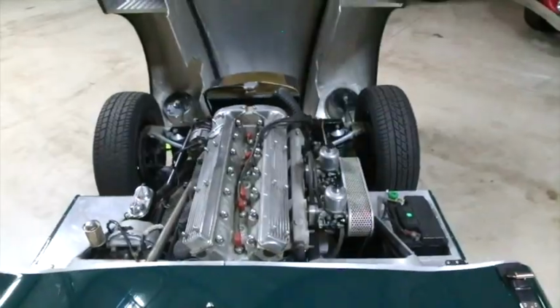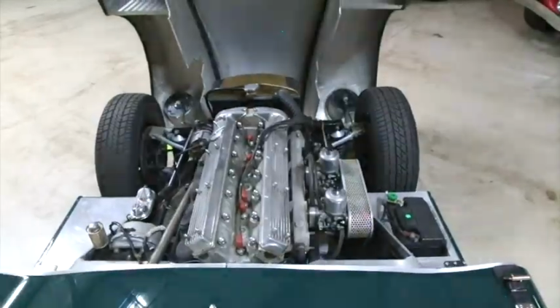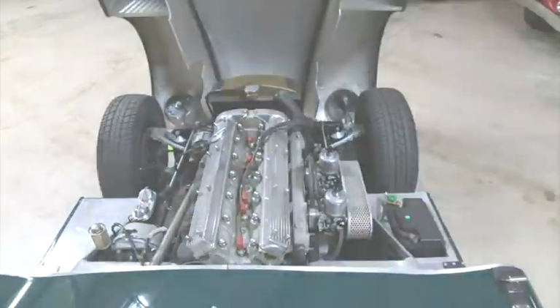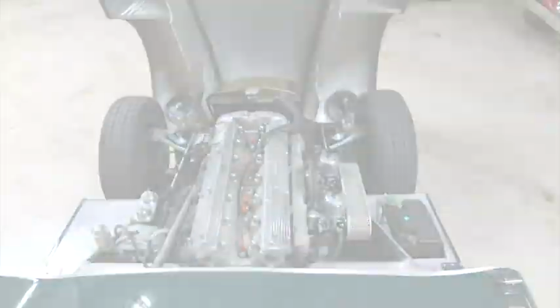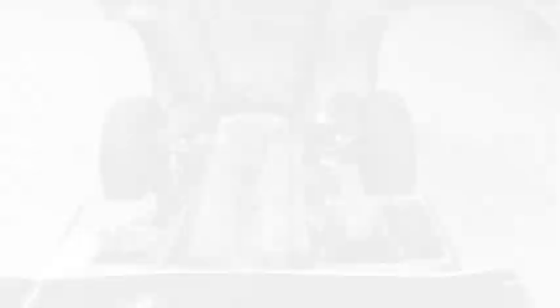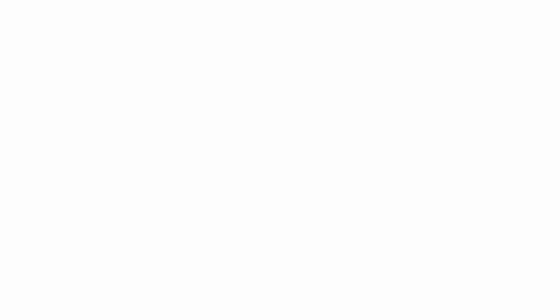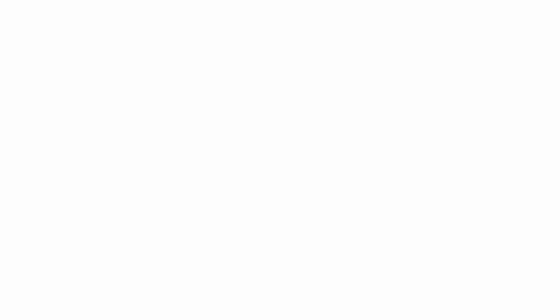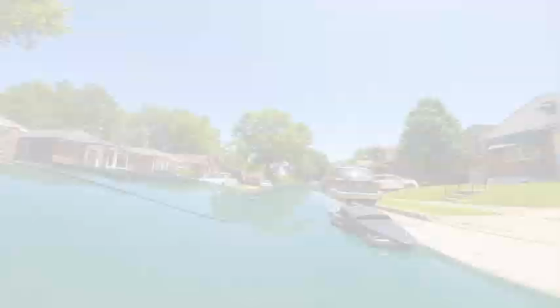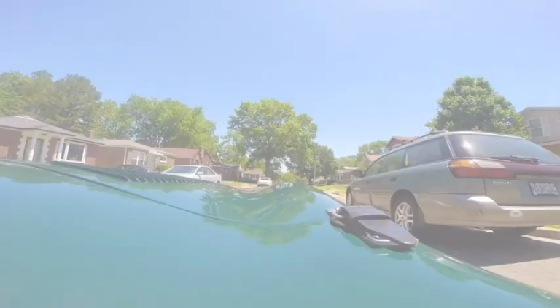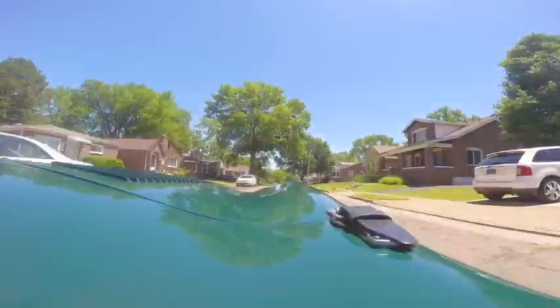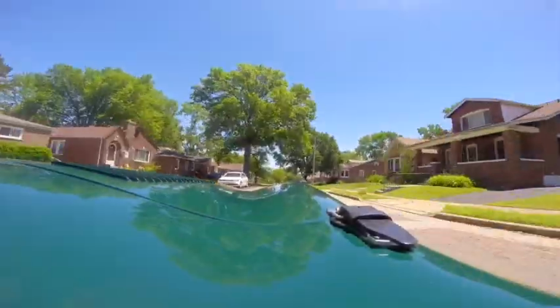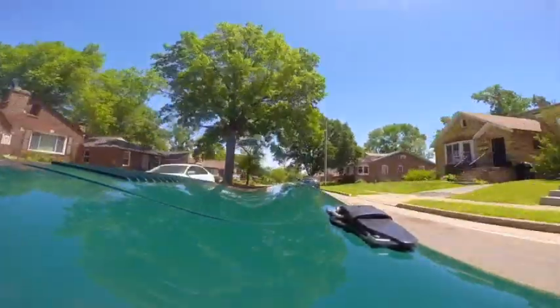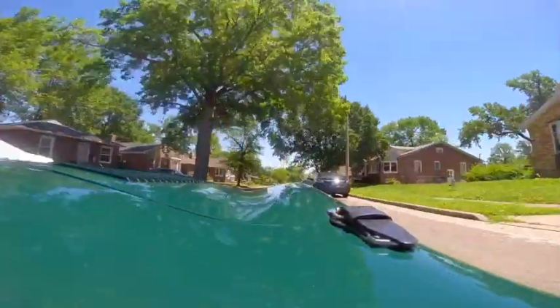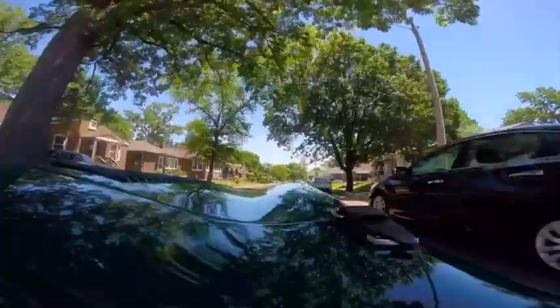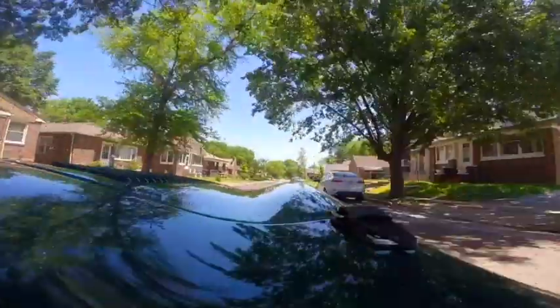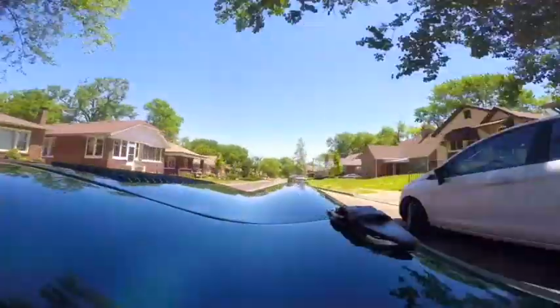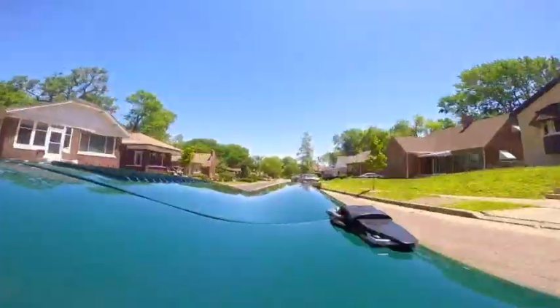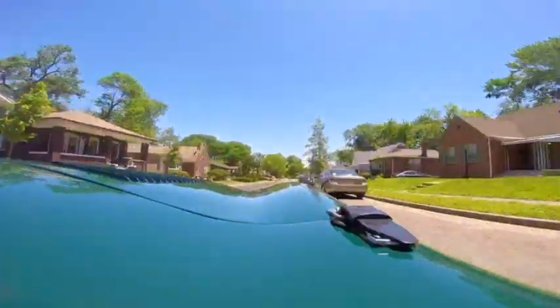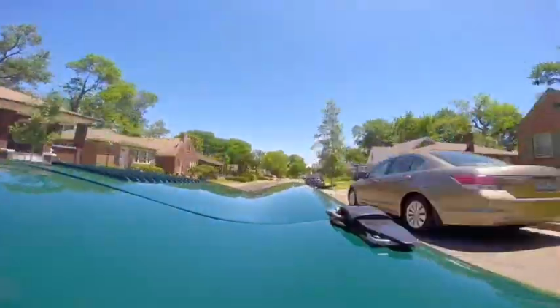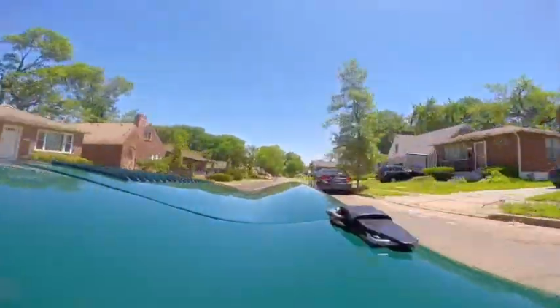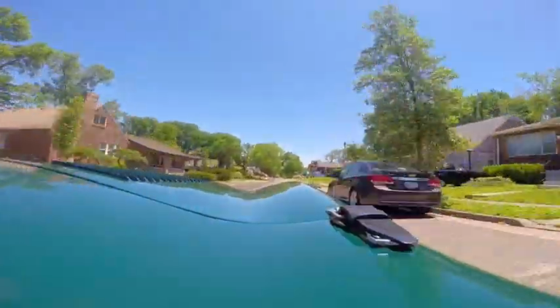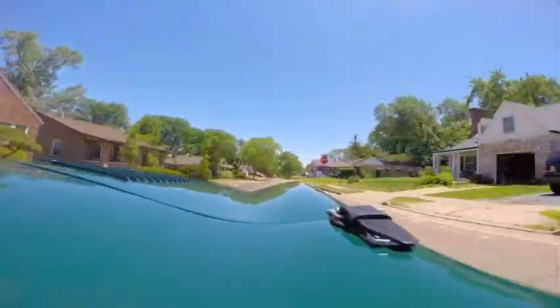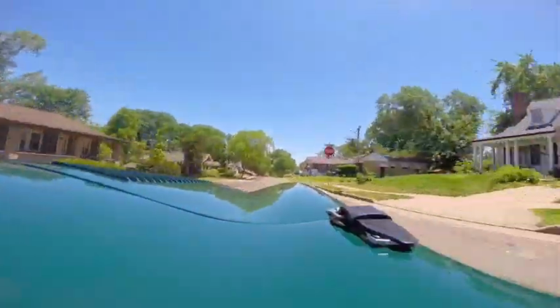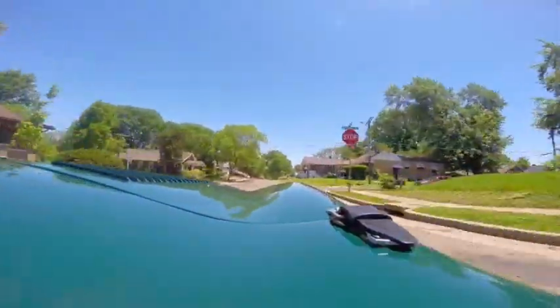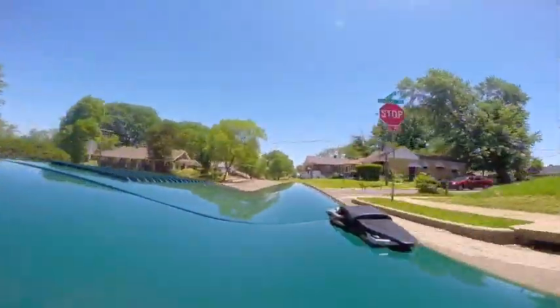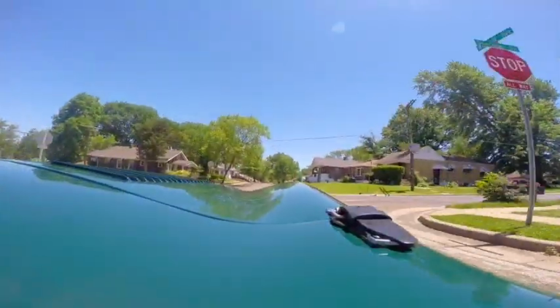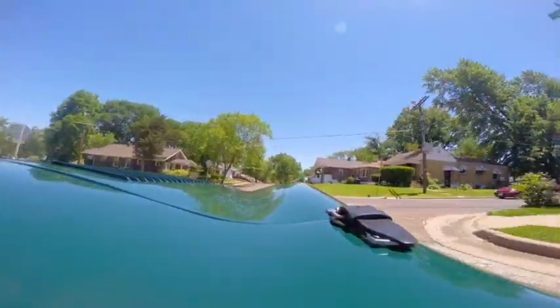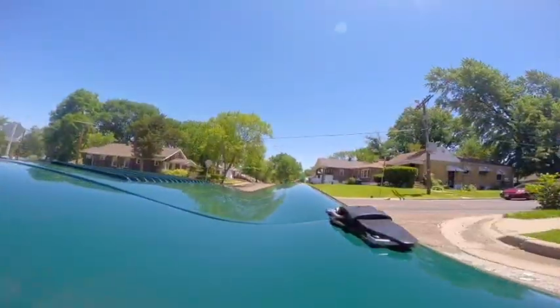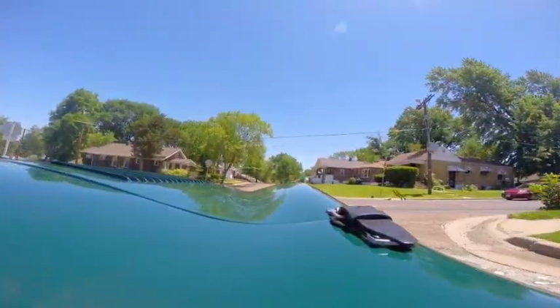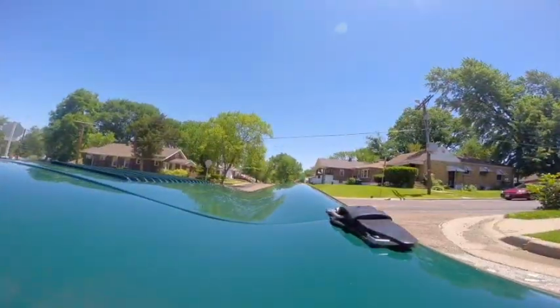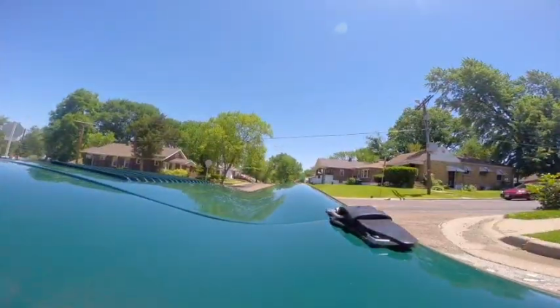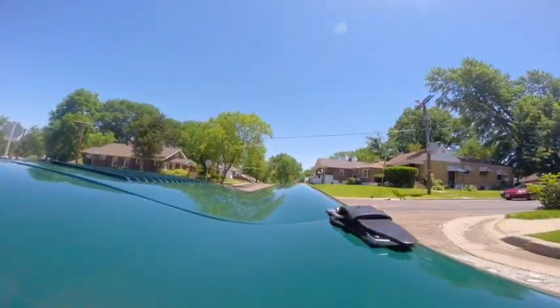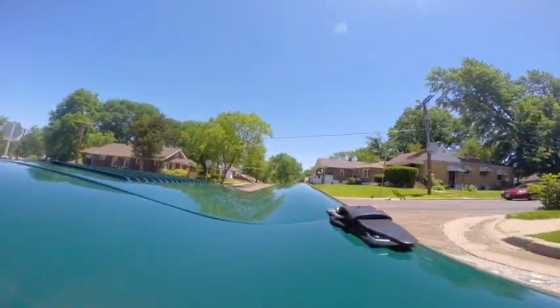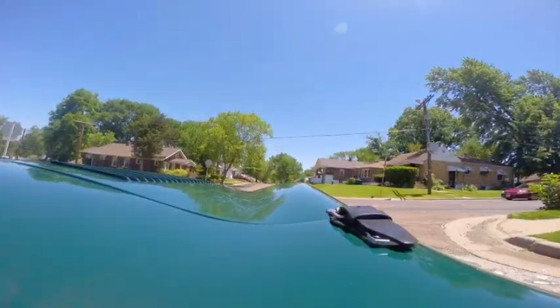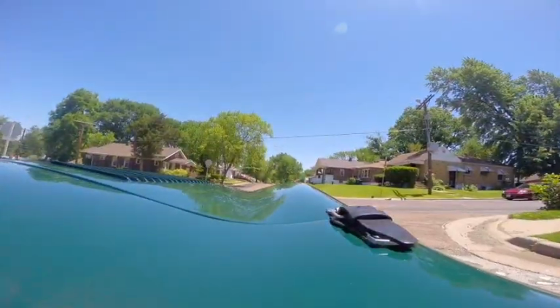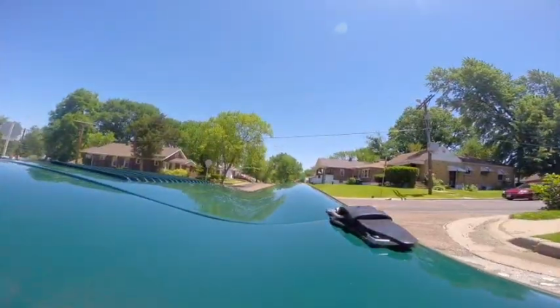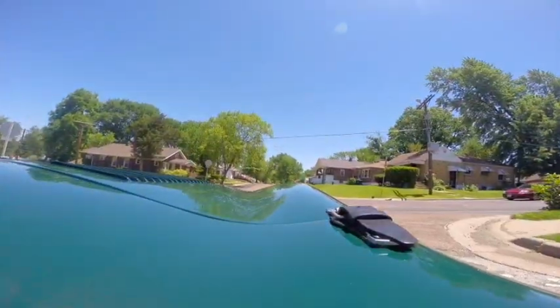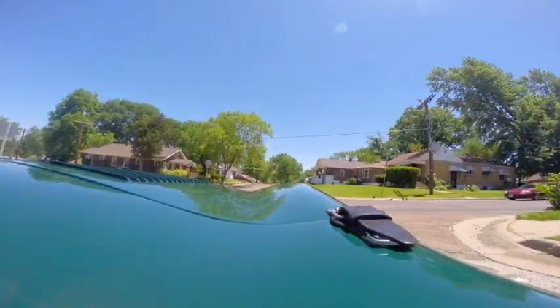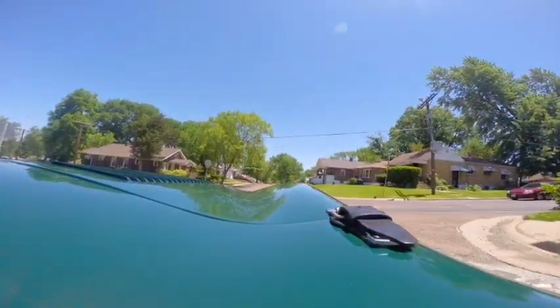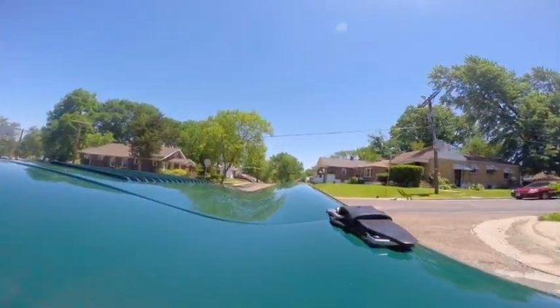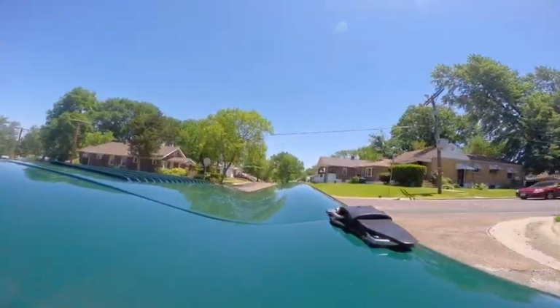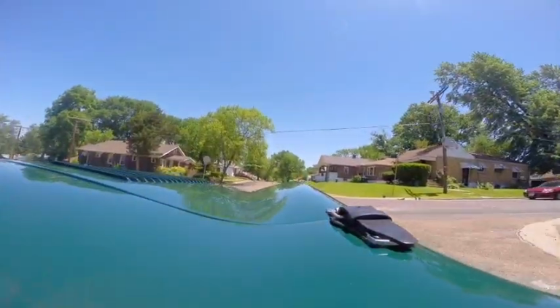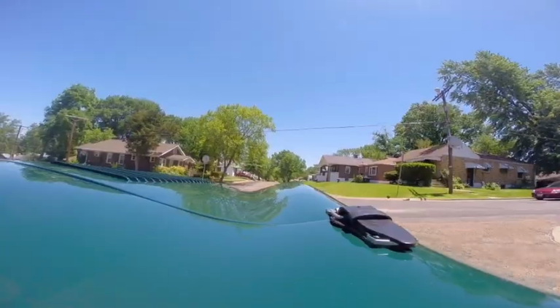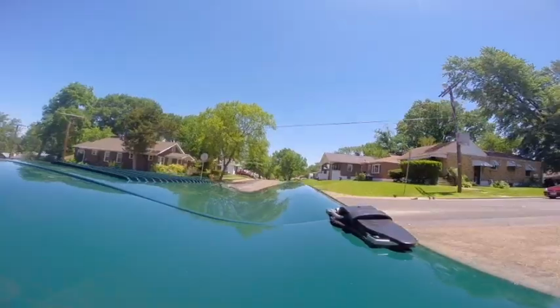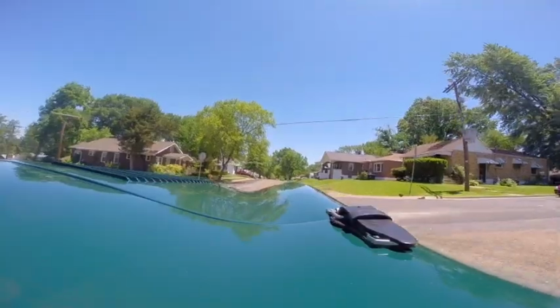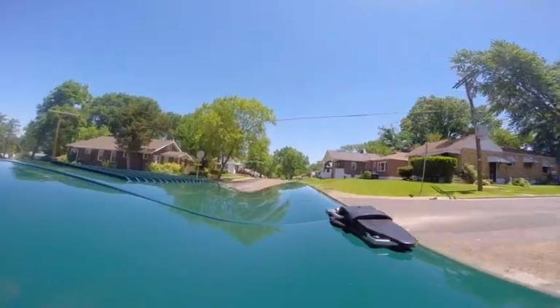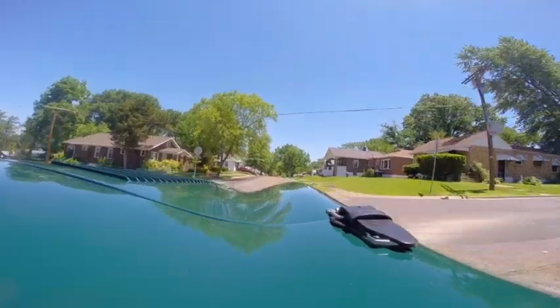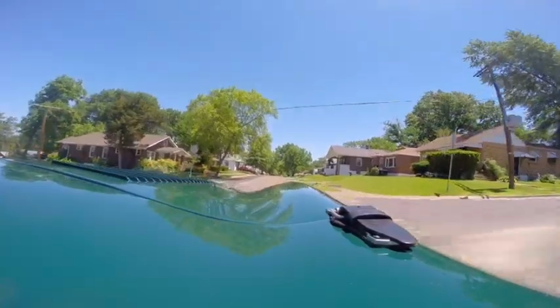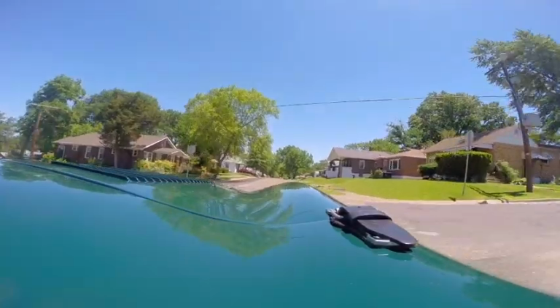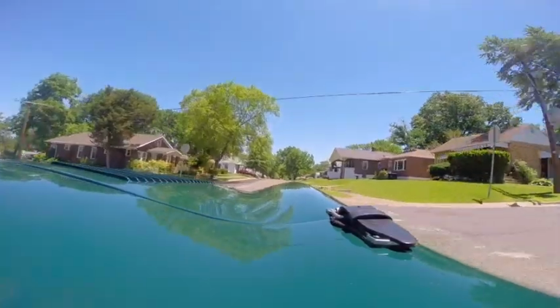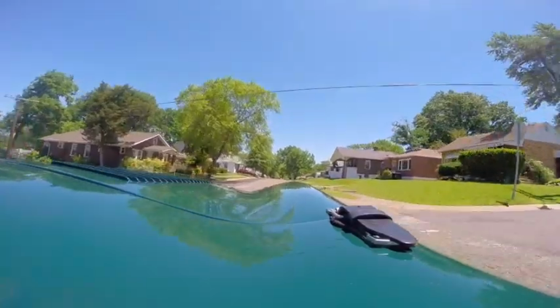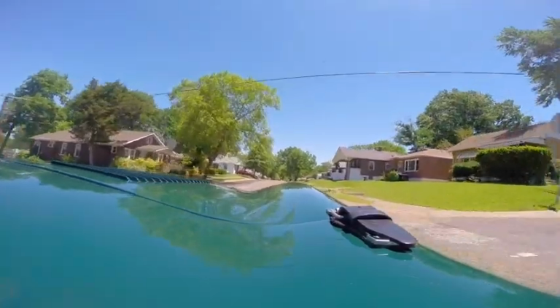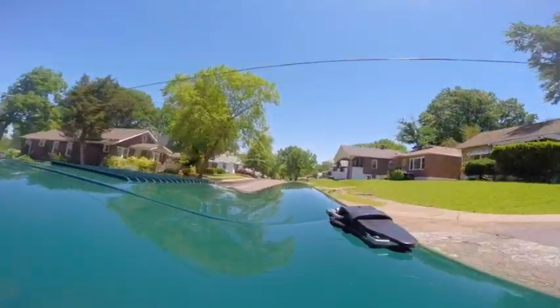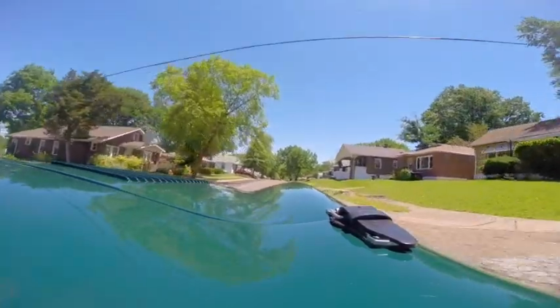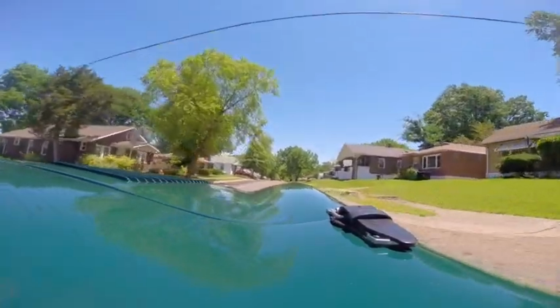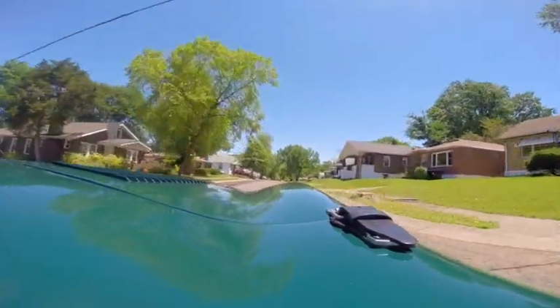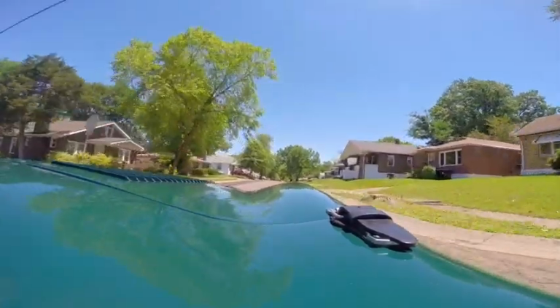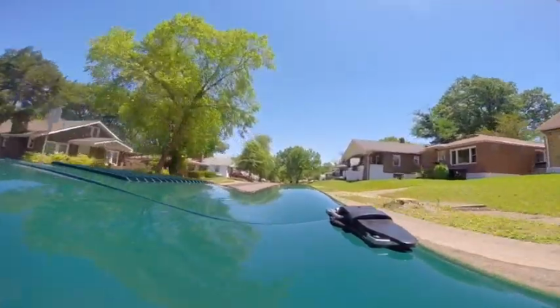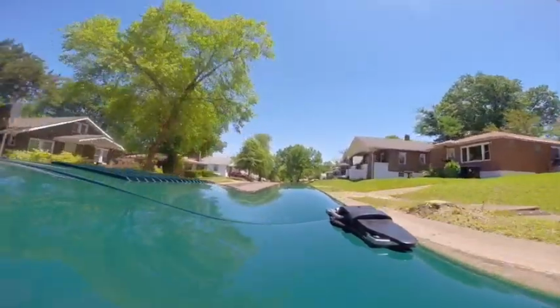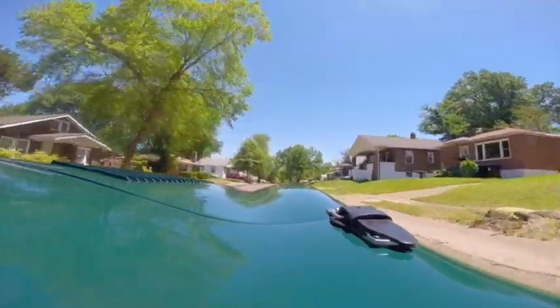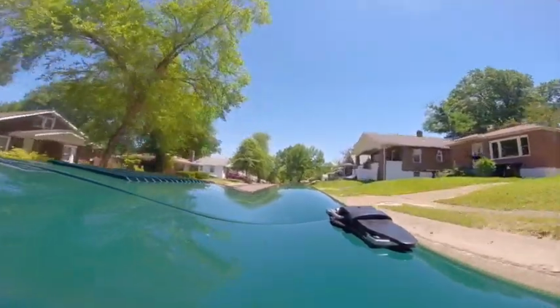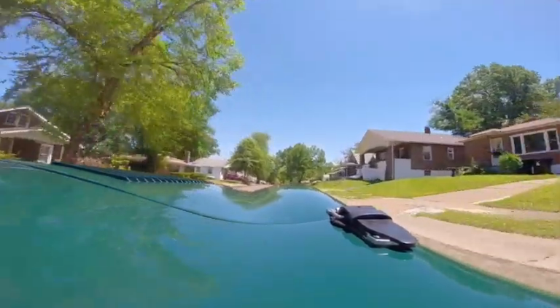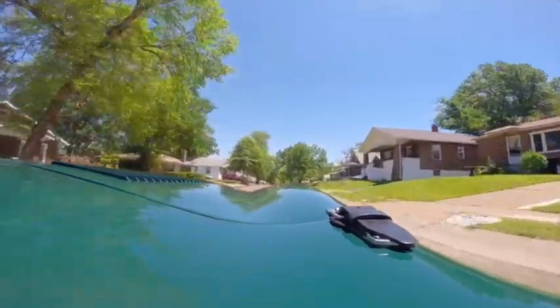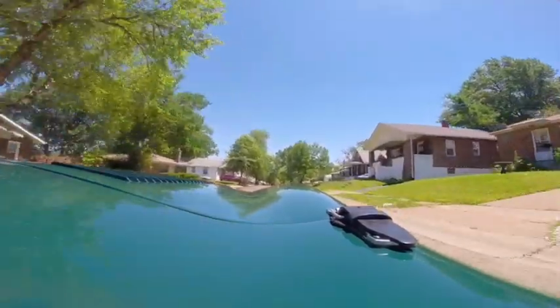This car still gets our attention when we just walk by it, so we can only imagine the audience it will get while out on the streets.